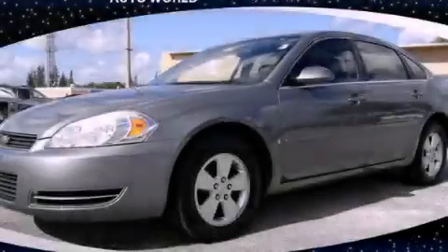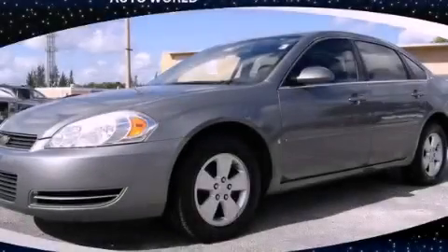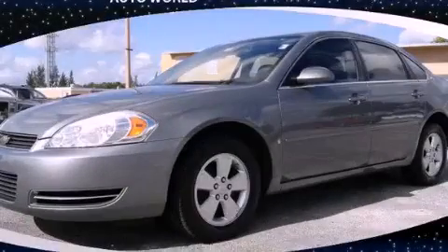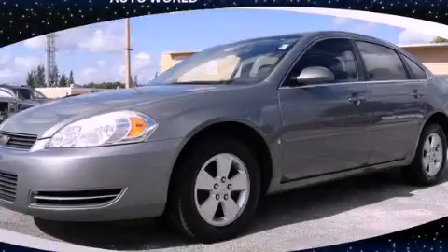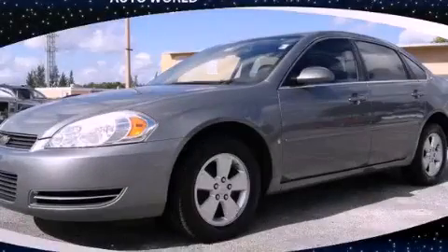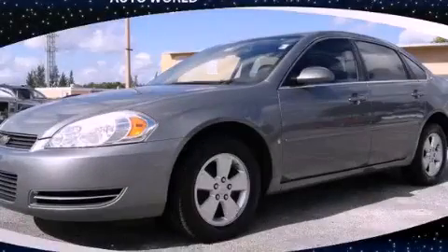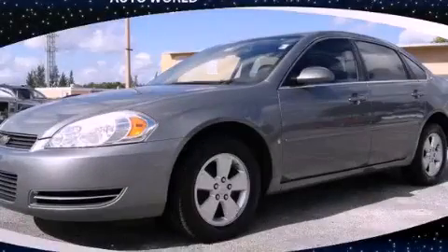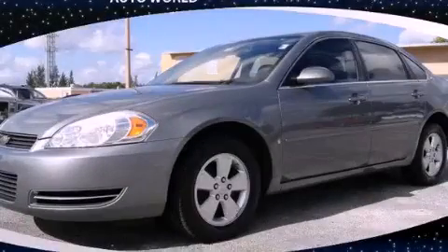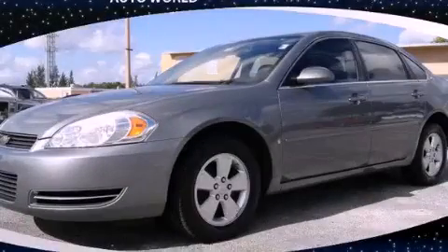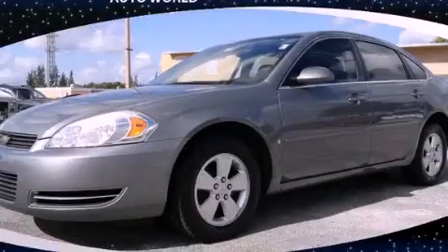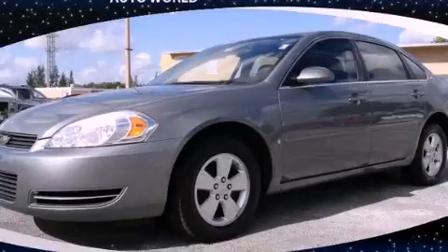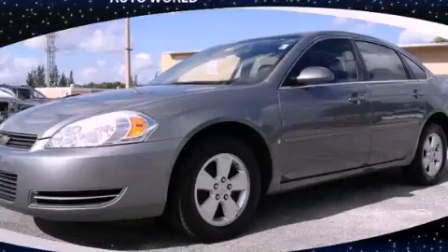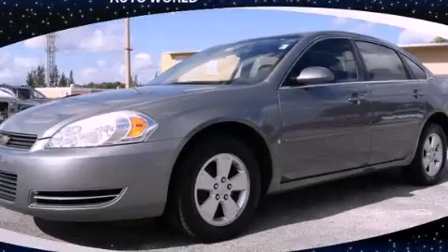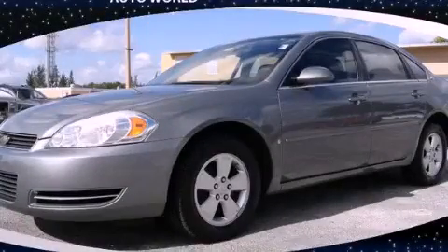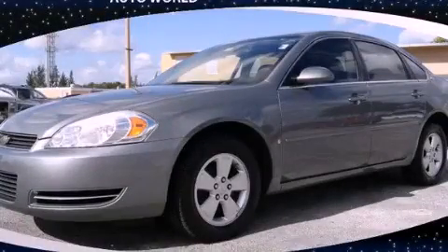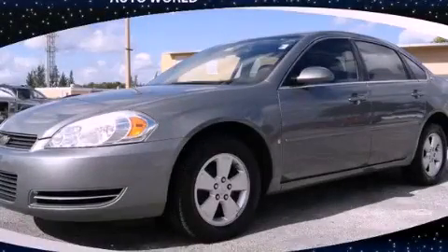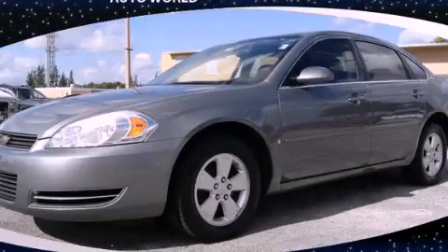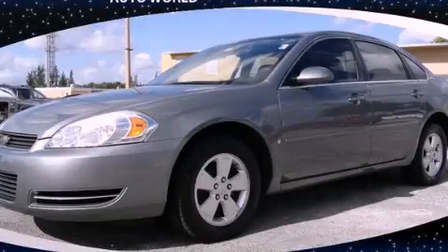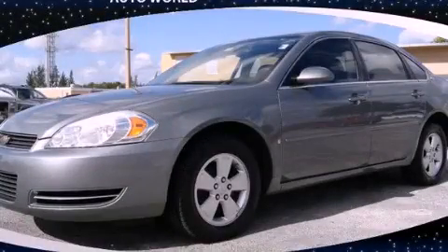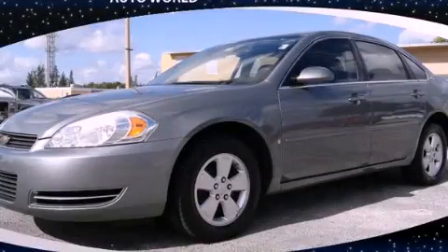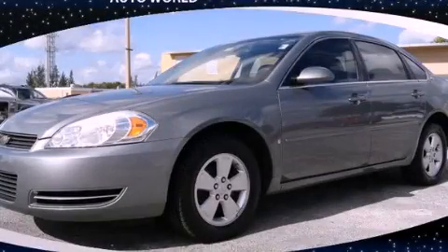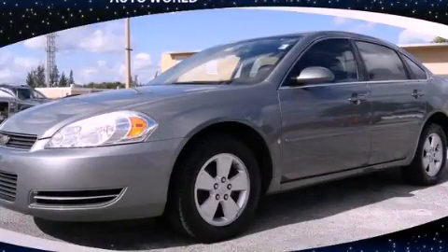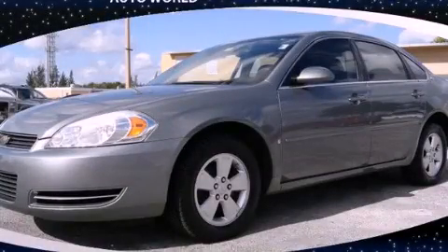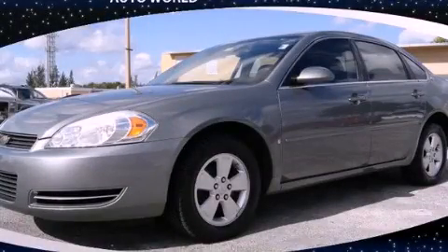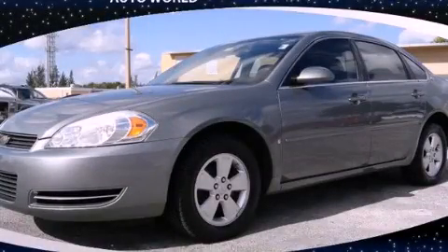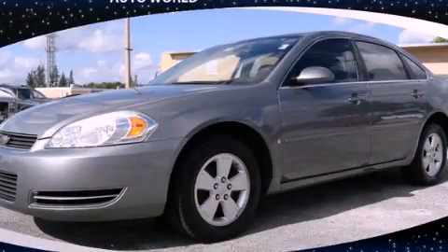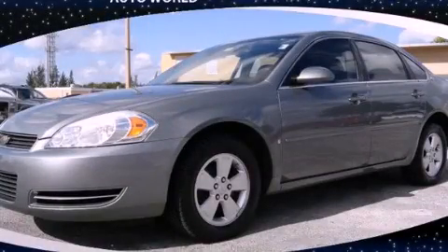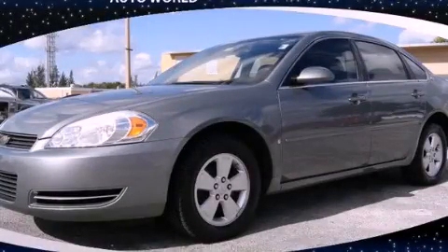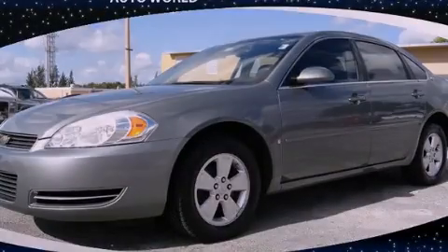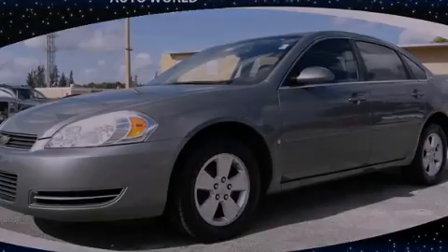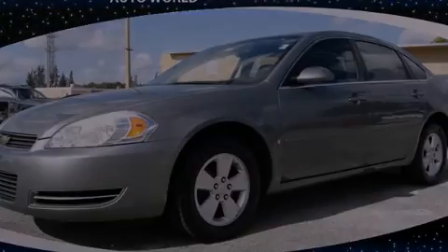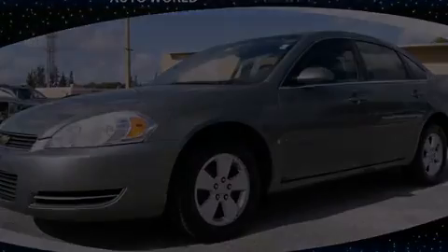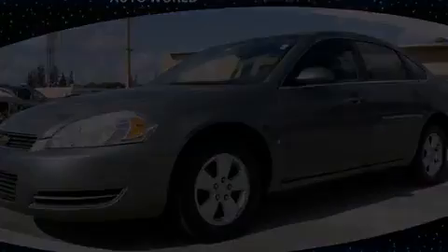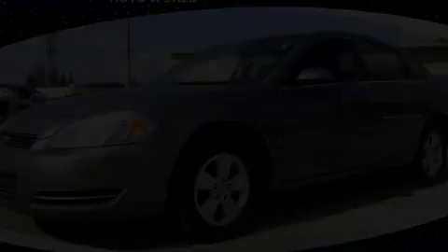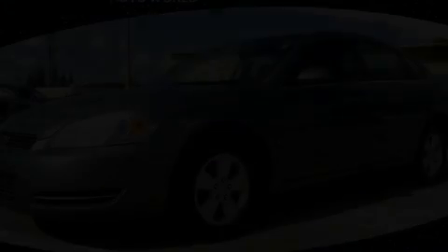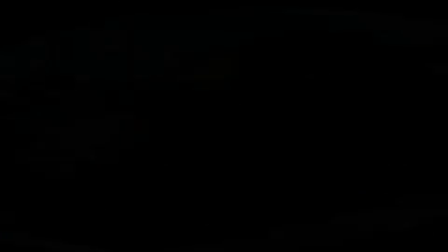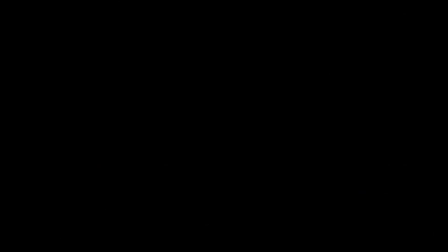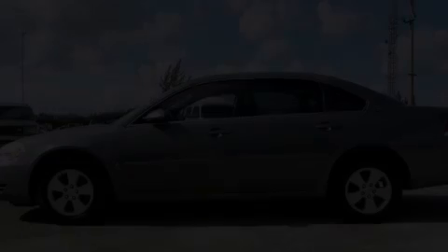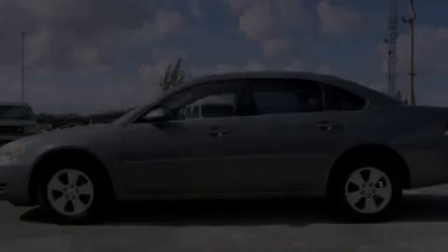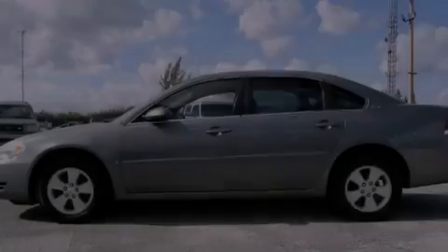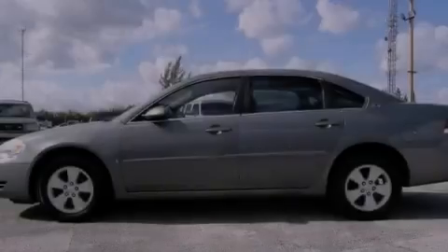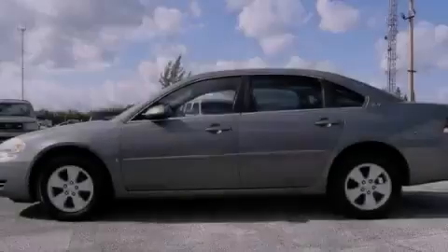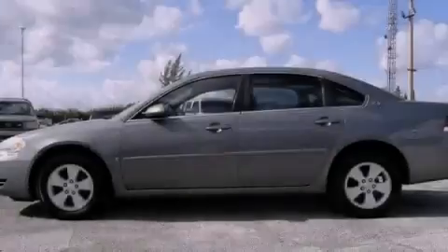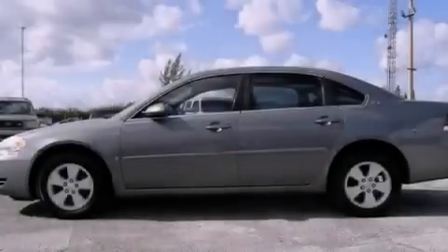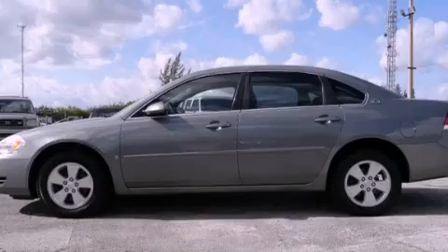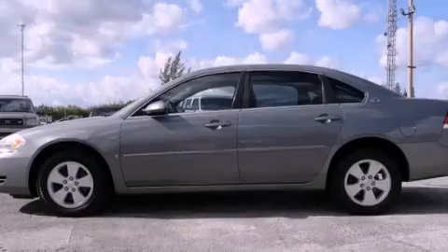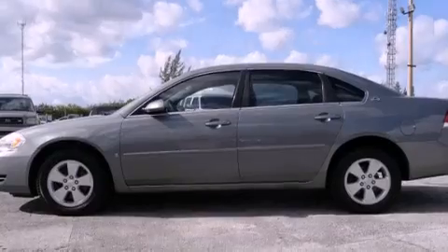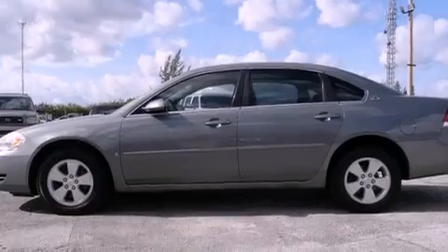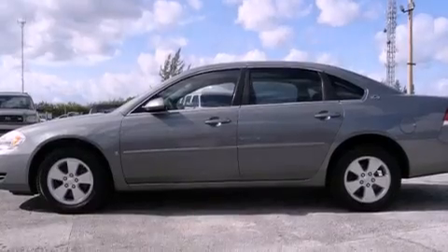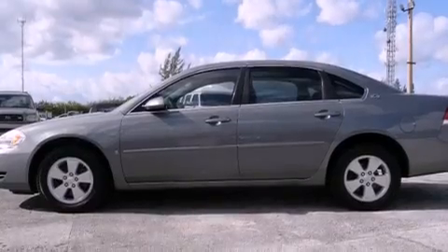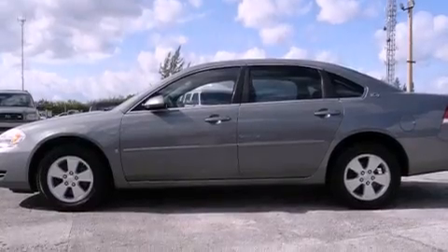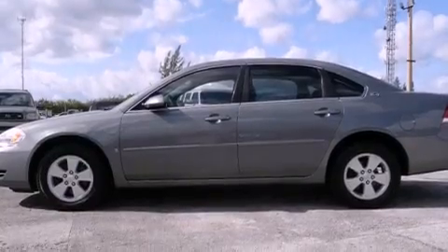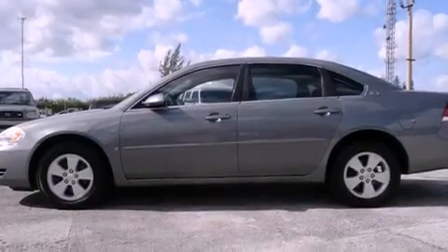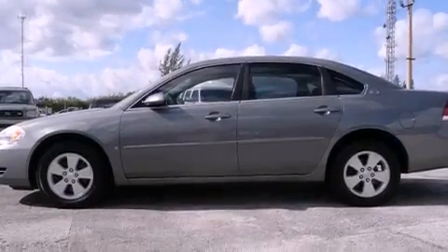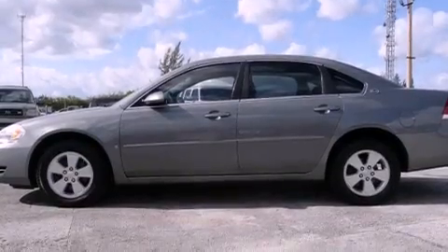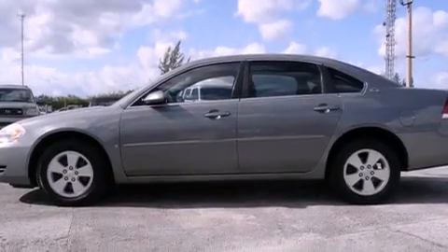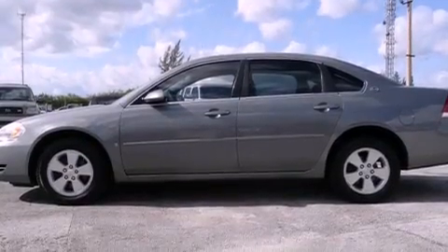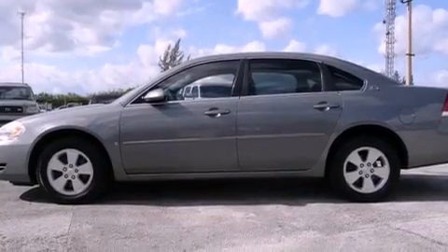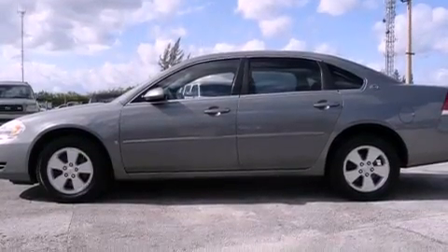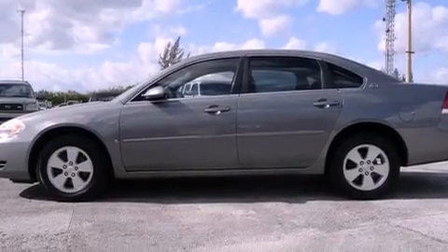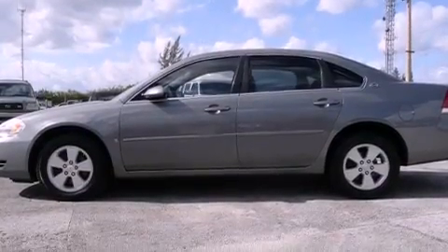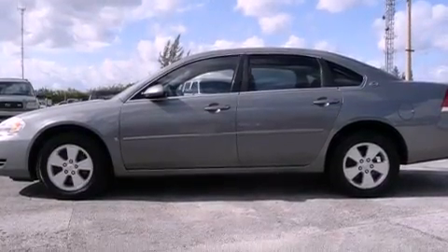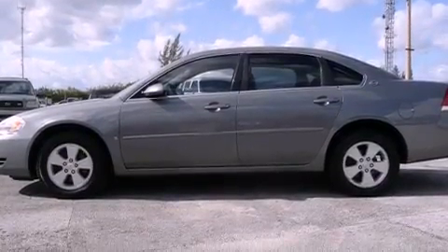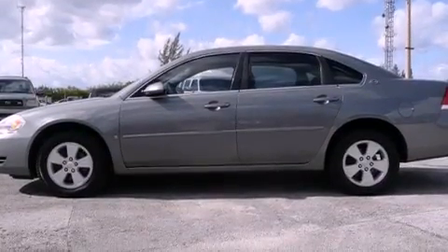This is a 2007 Chevrolet Impala. It has a six-cylinder engine and an automatic transmission.